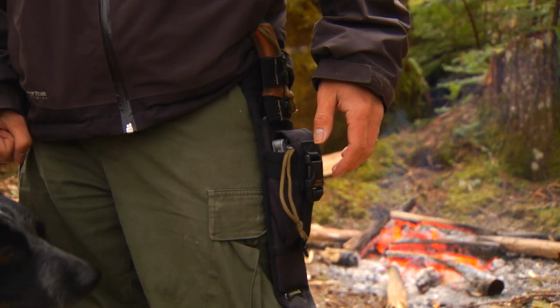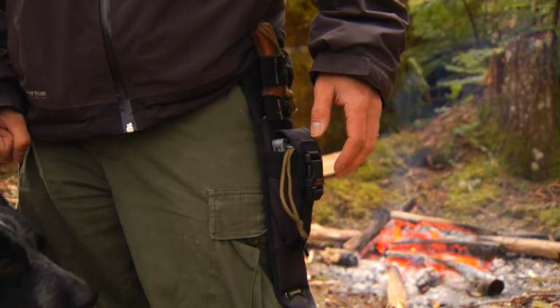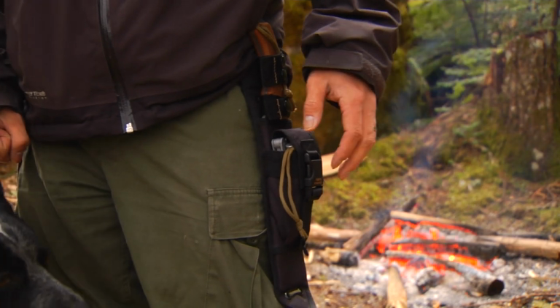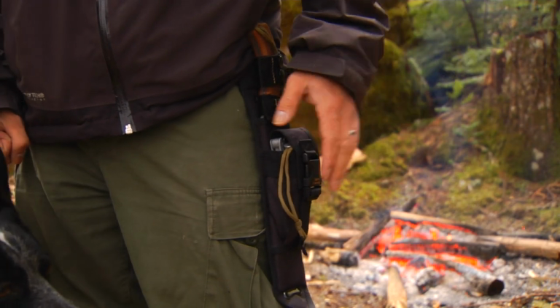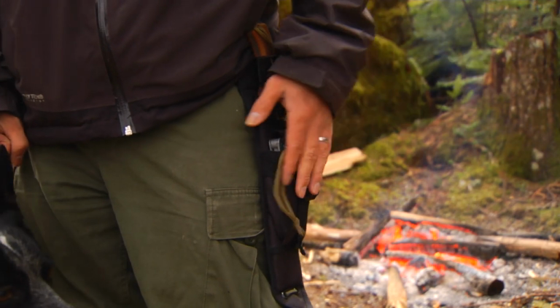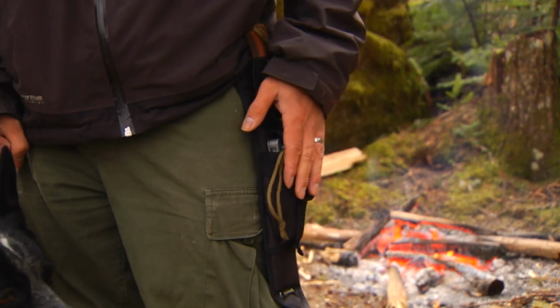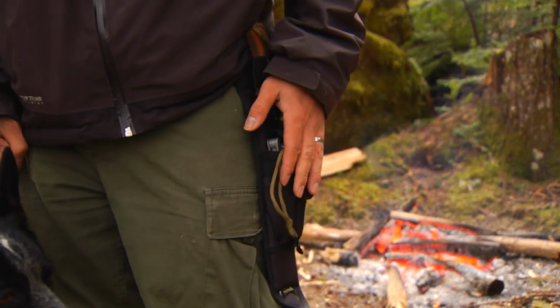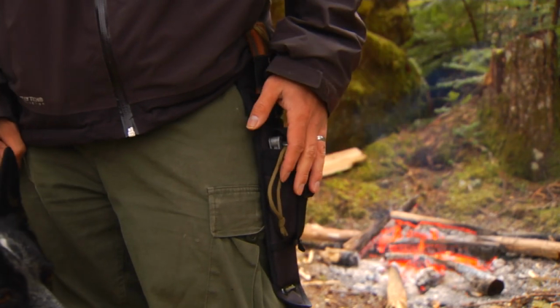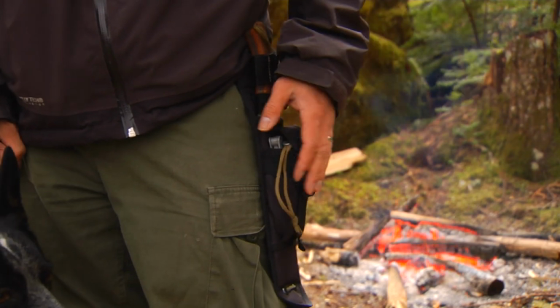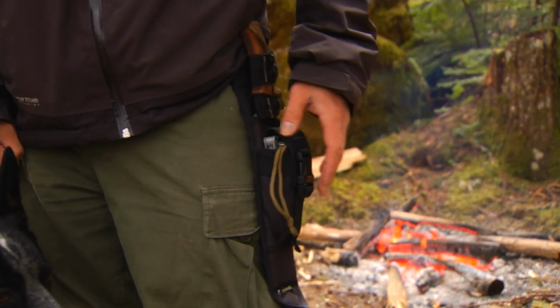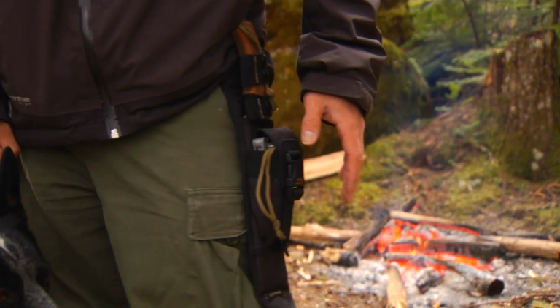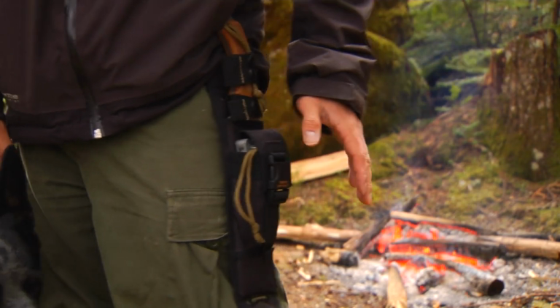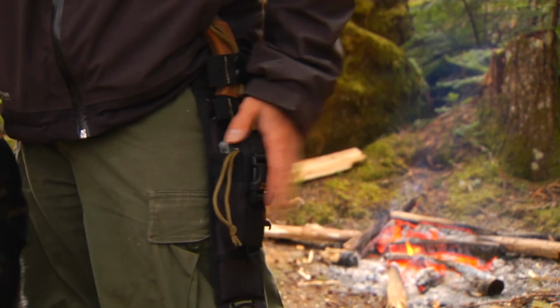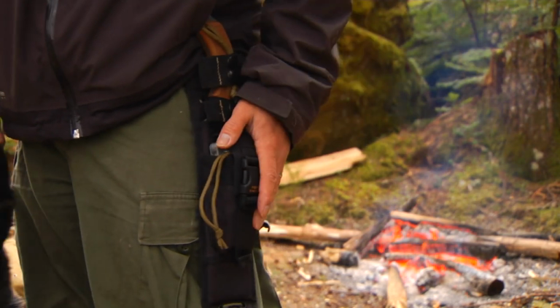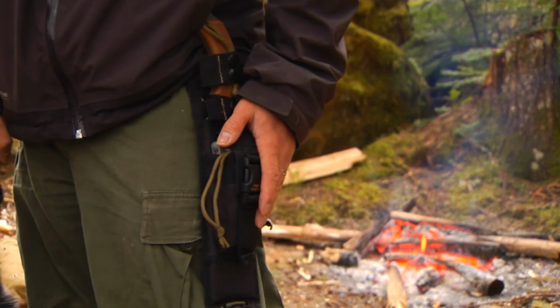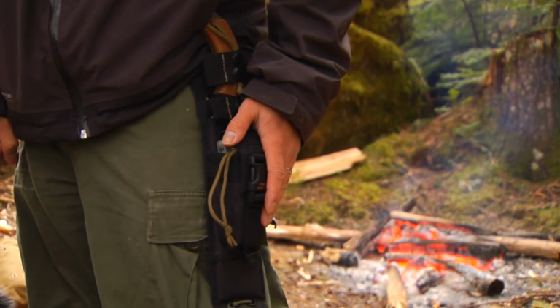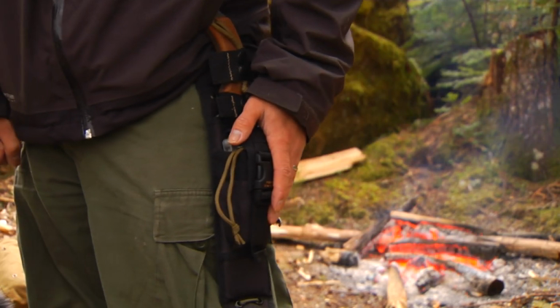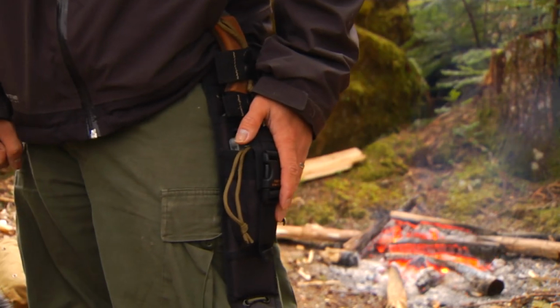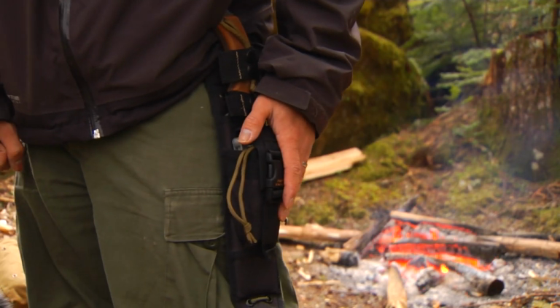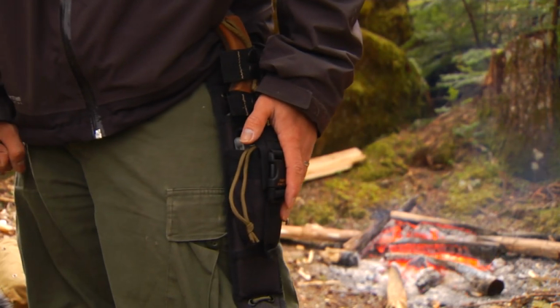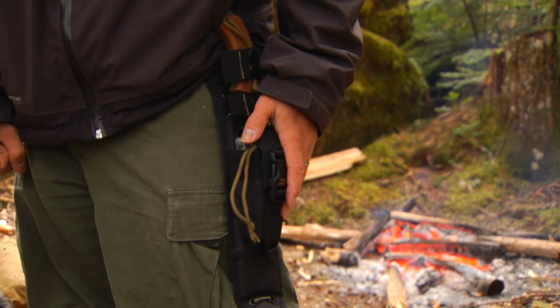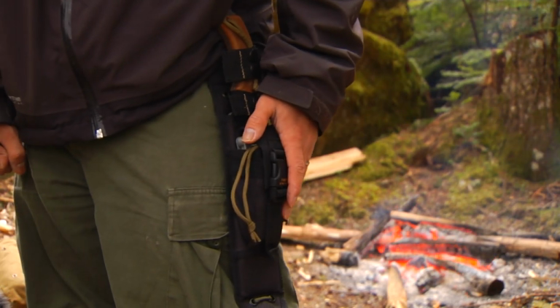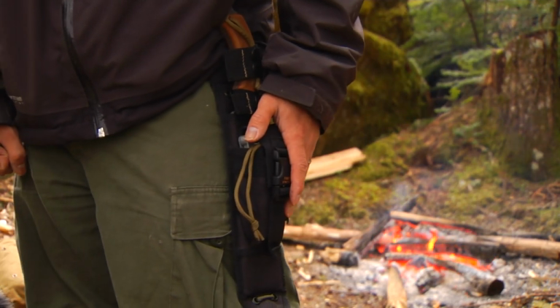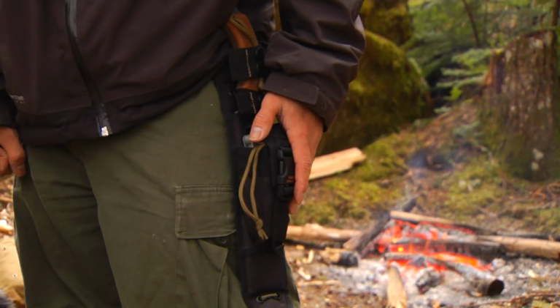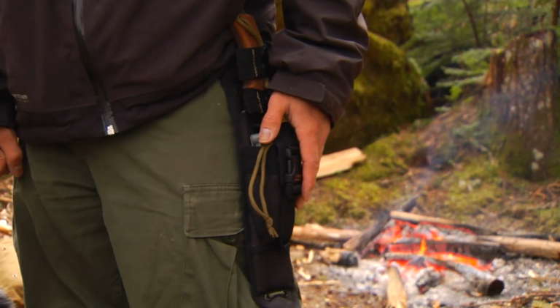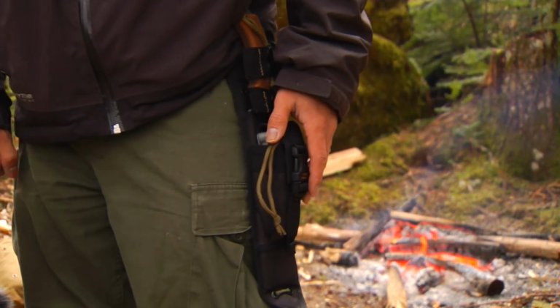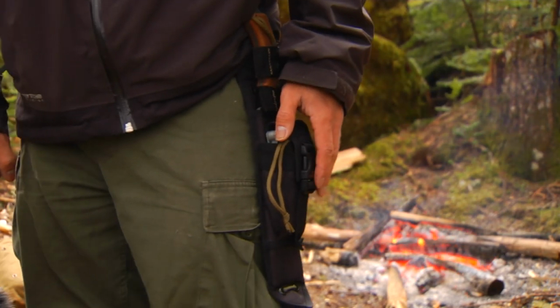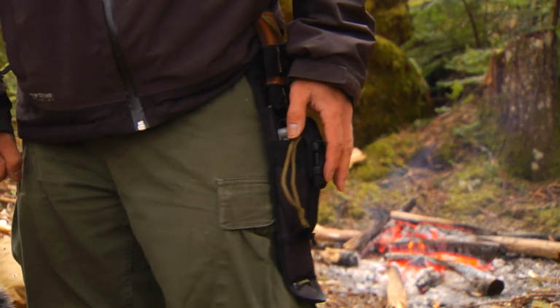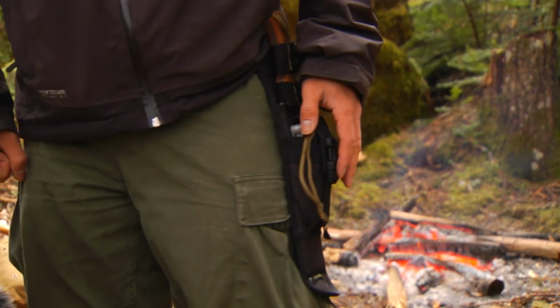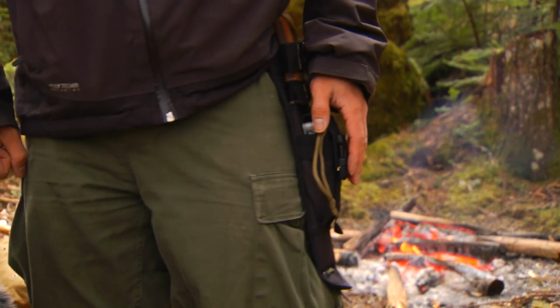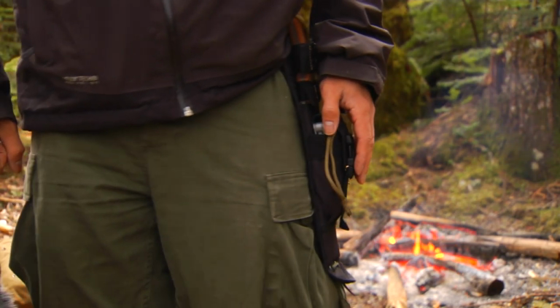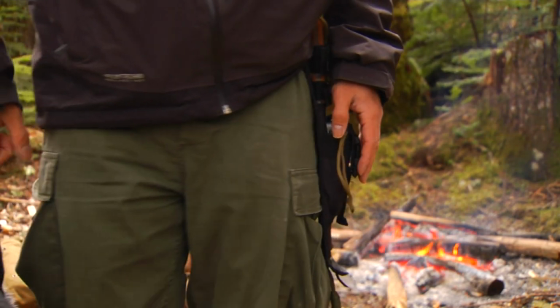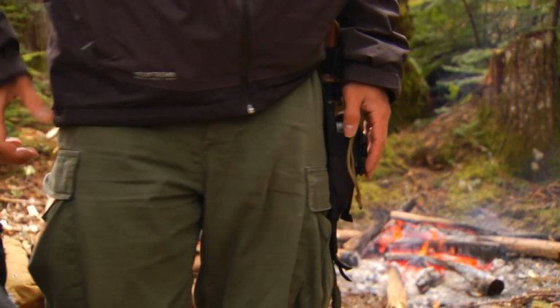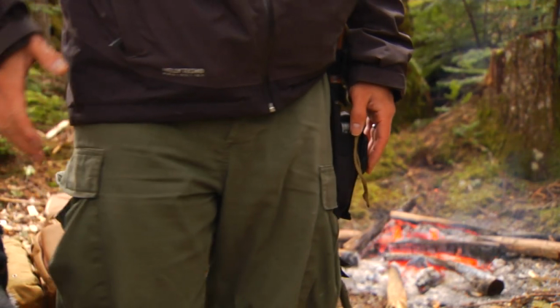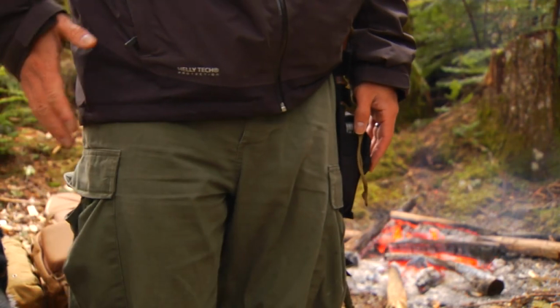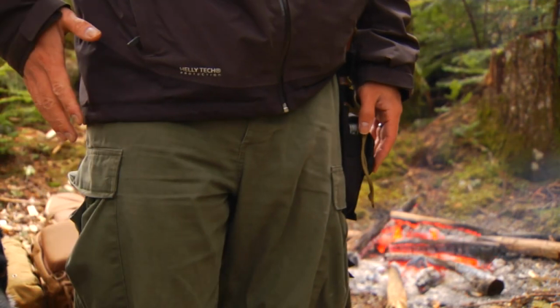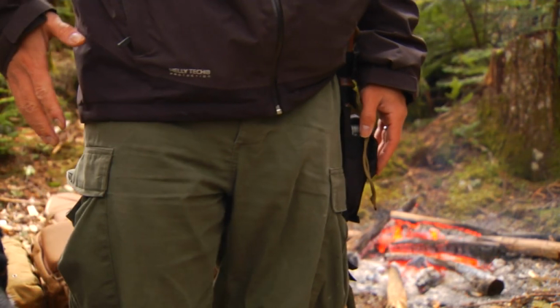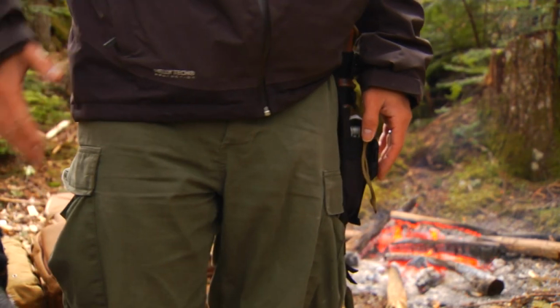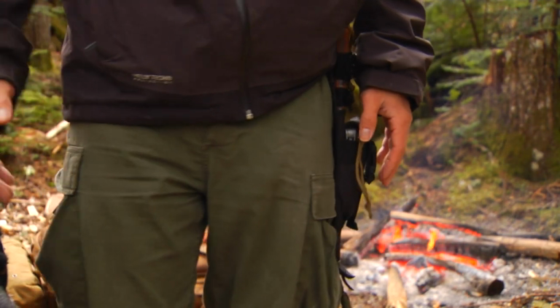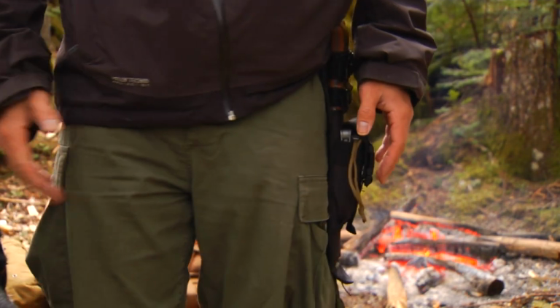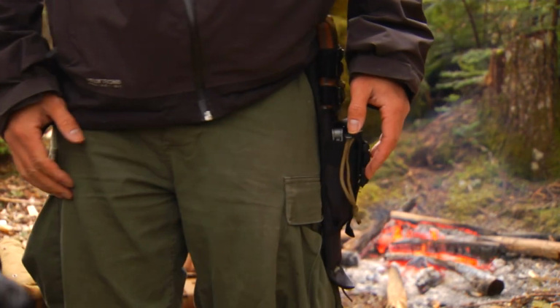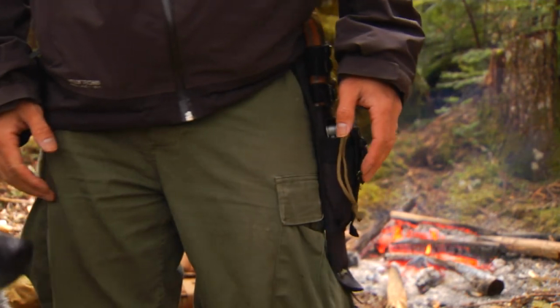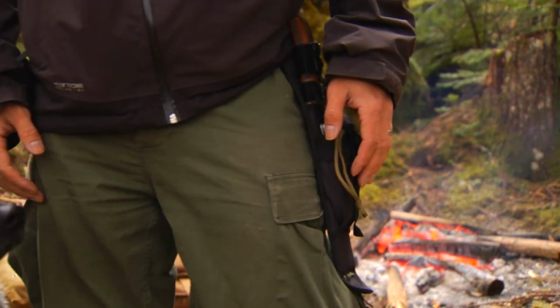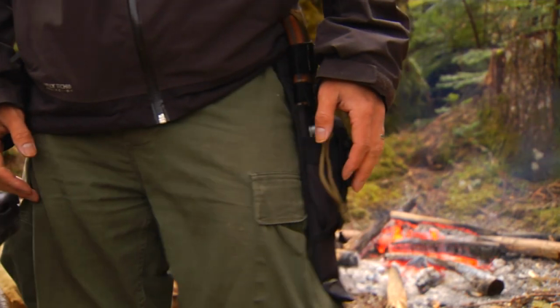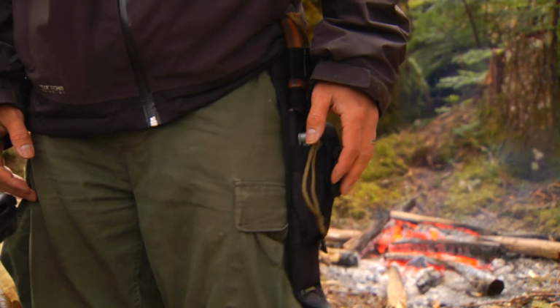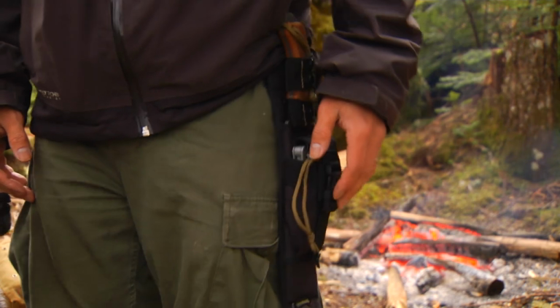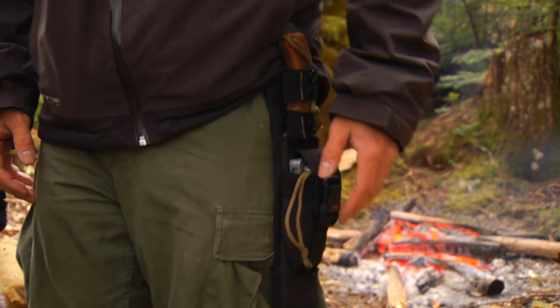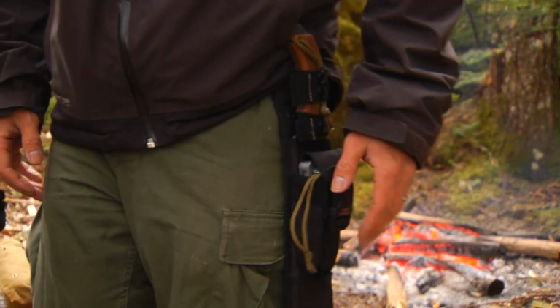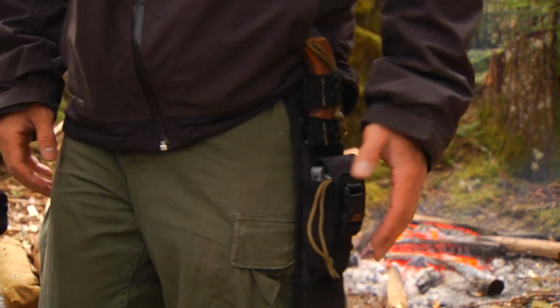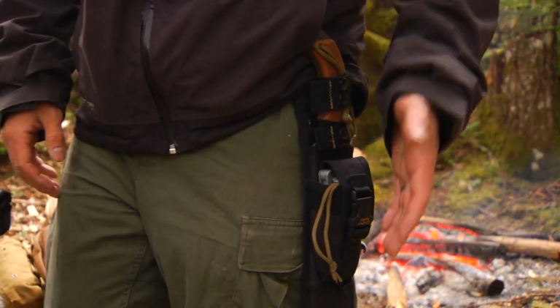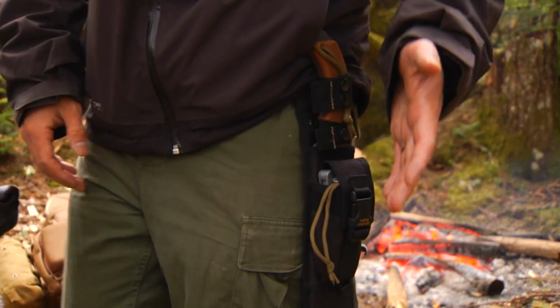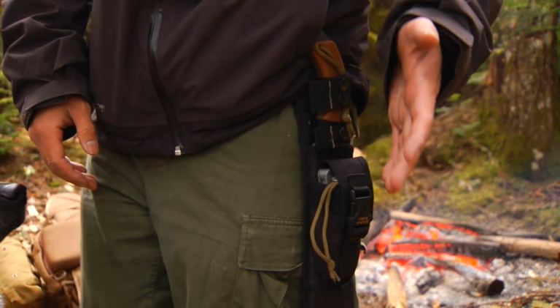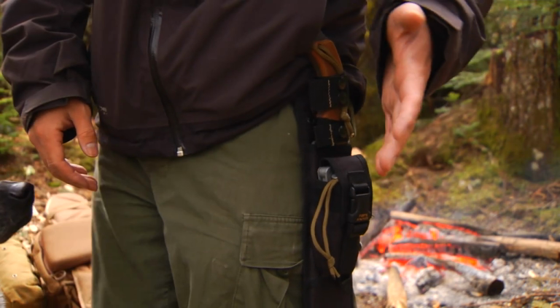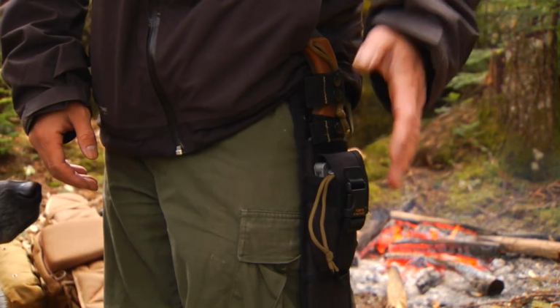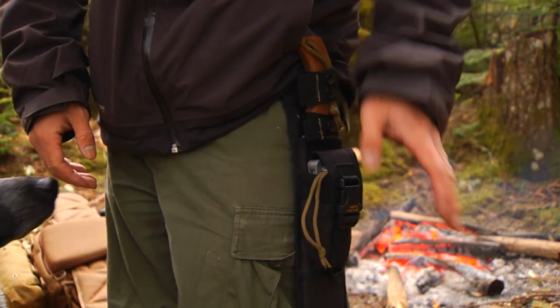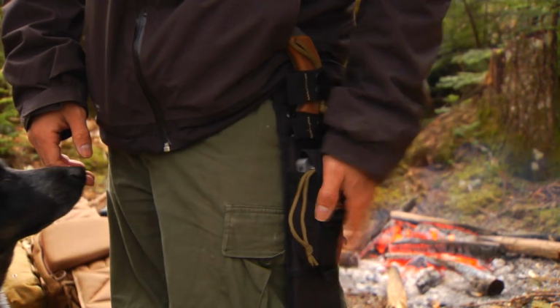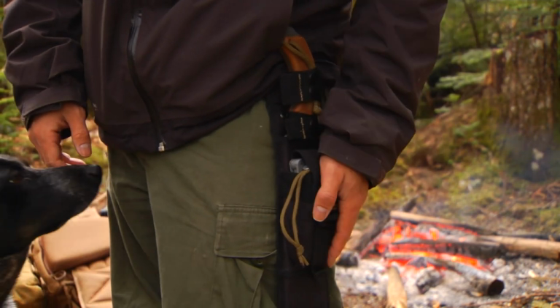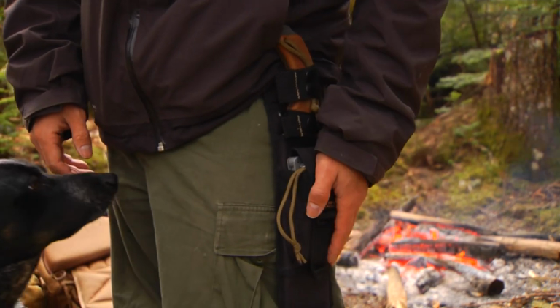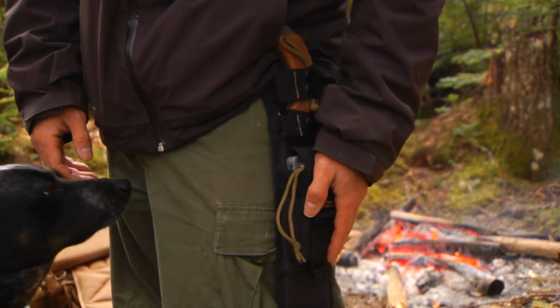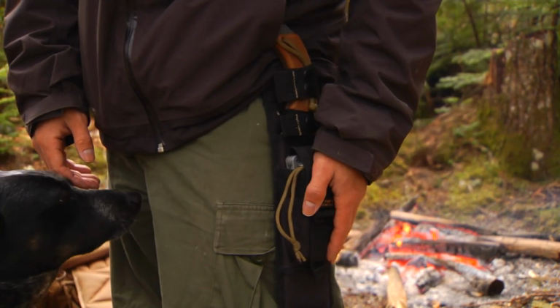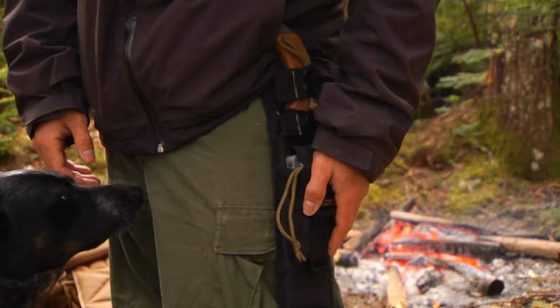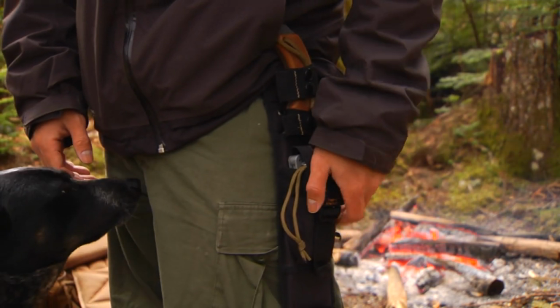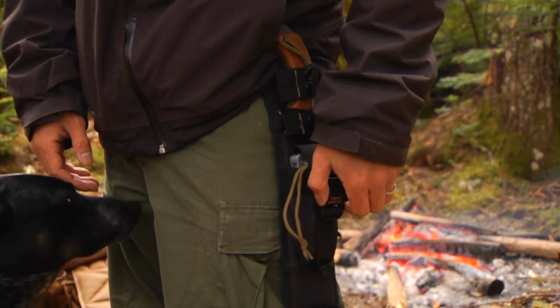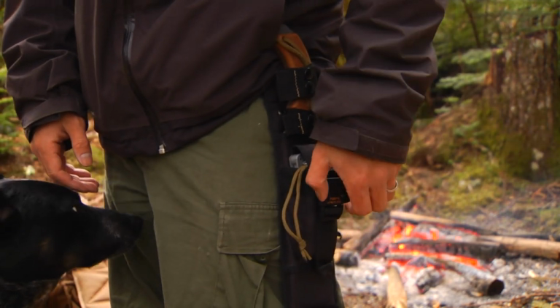Right now I'm carrying my knife on the left side of my body because on the right side I have a pistol. So inside this pocket, the first thing that I have is a small little dangling piece of 550 cord.